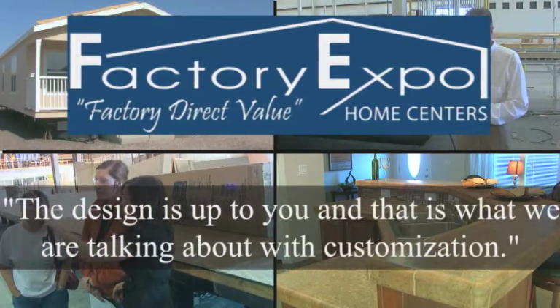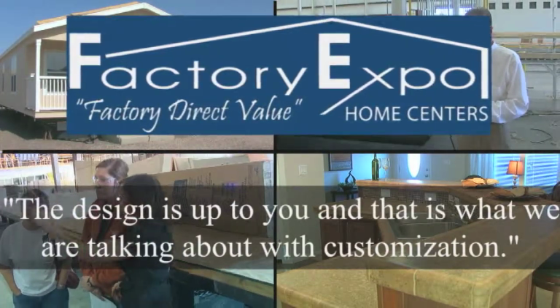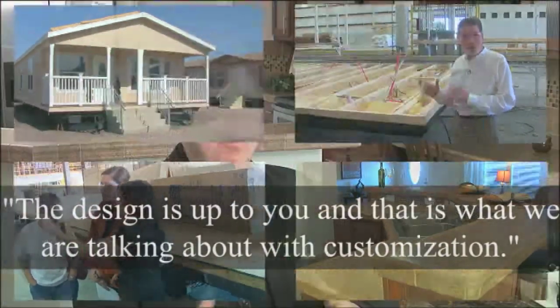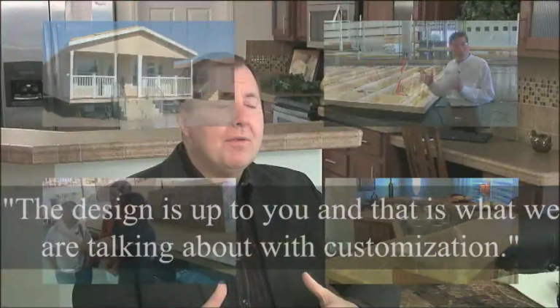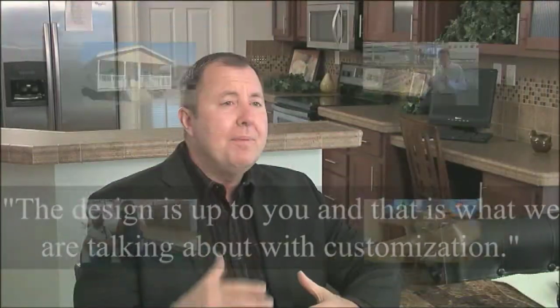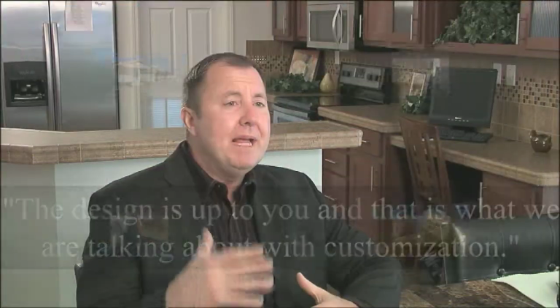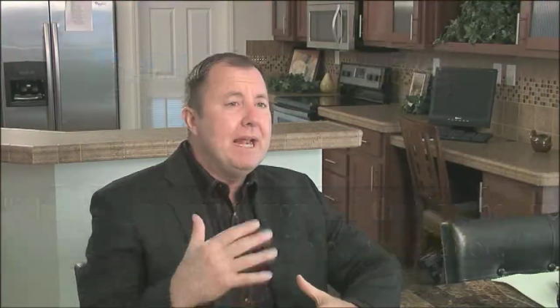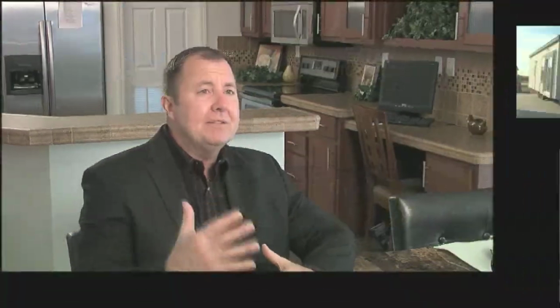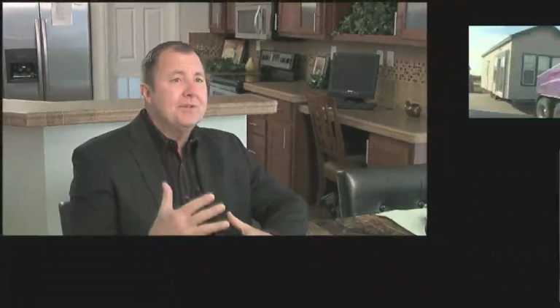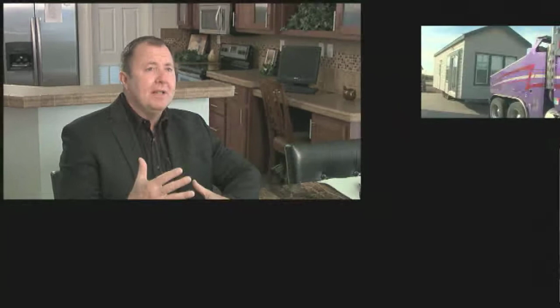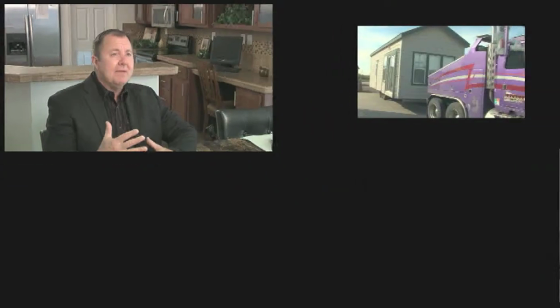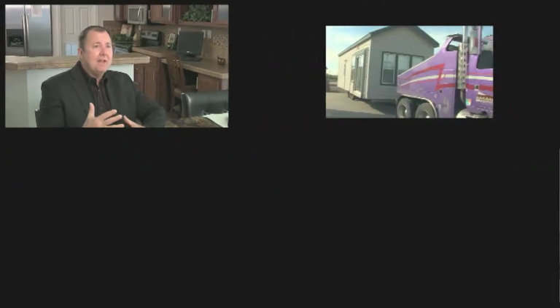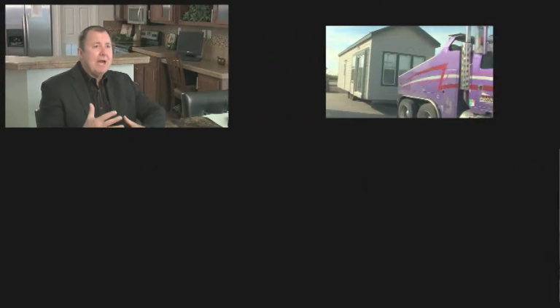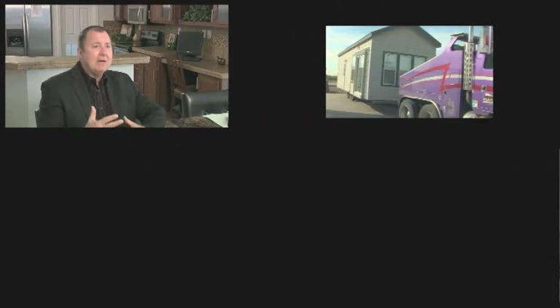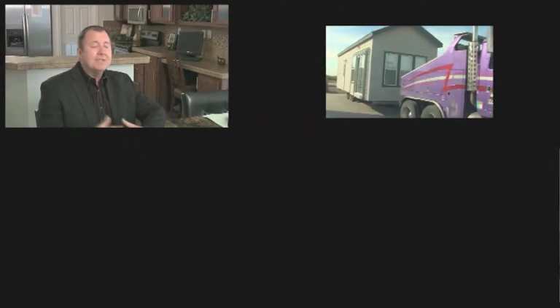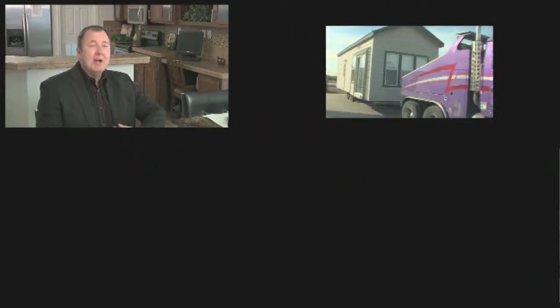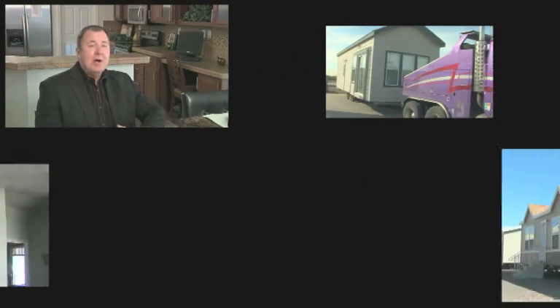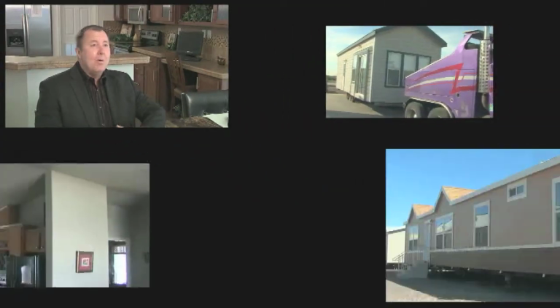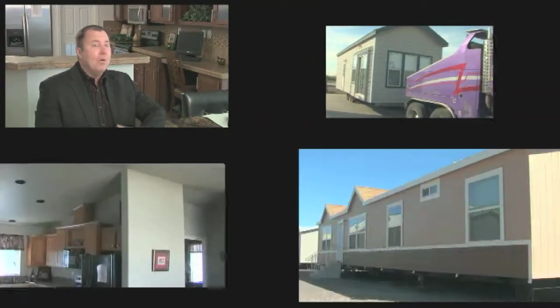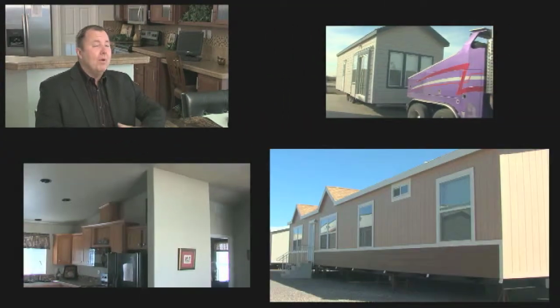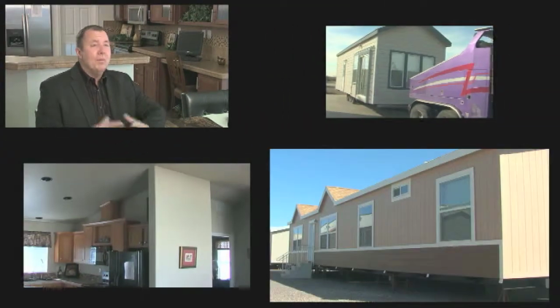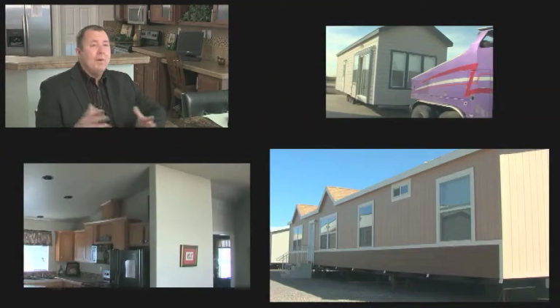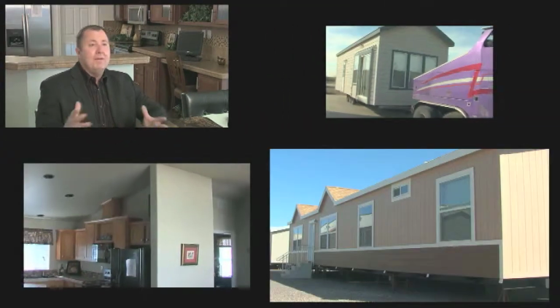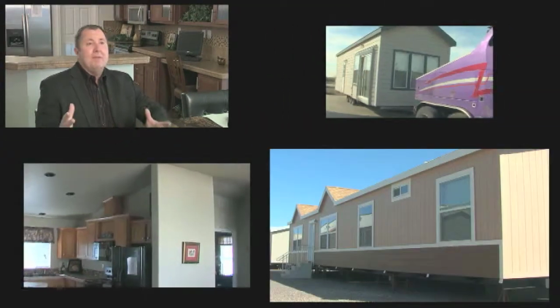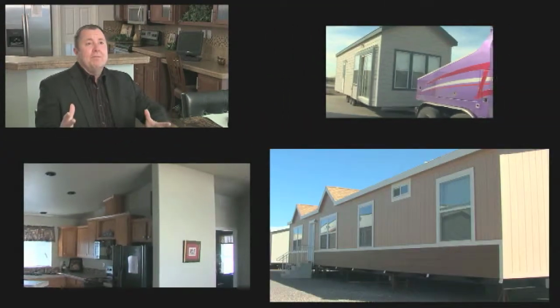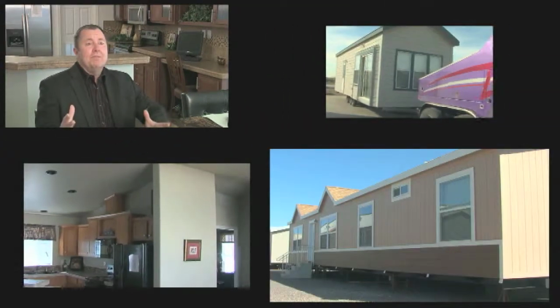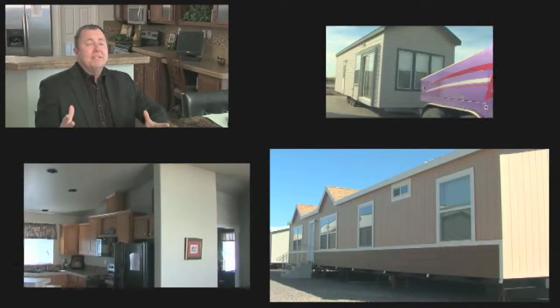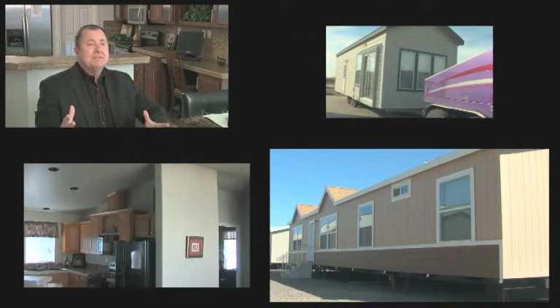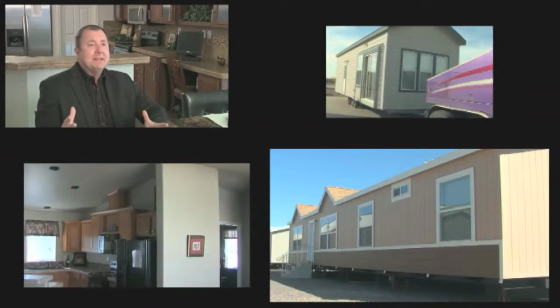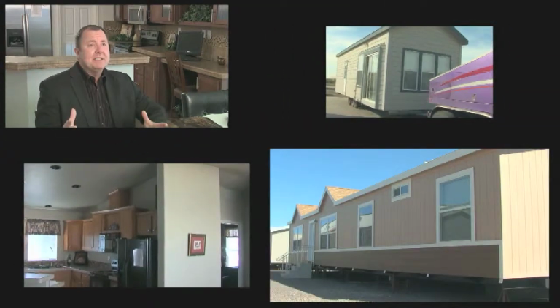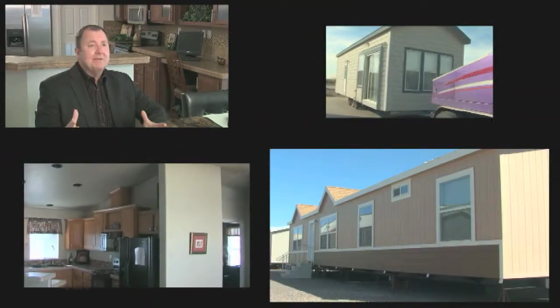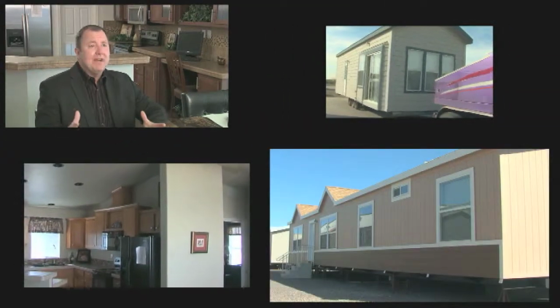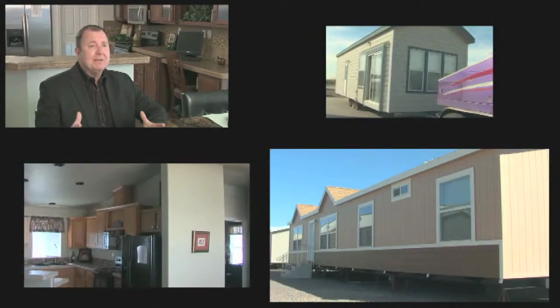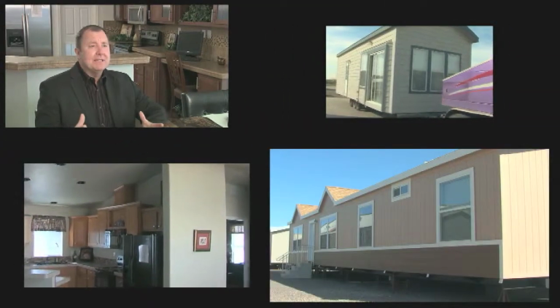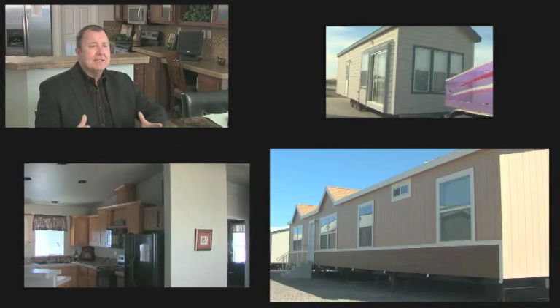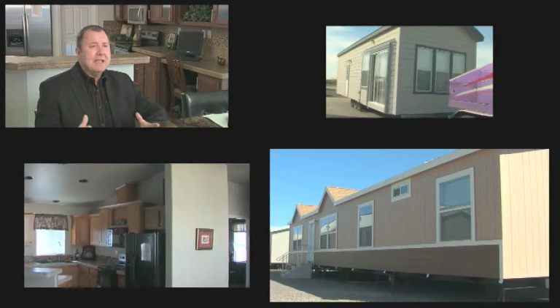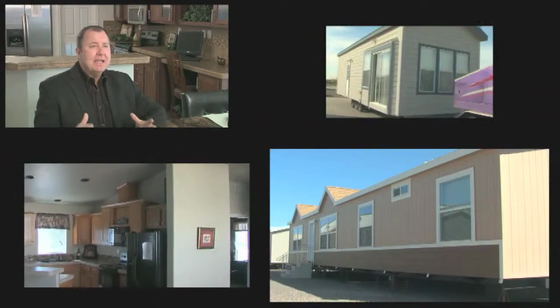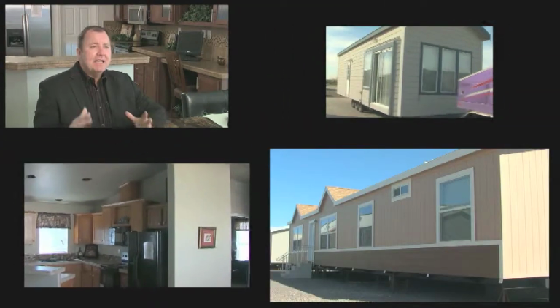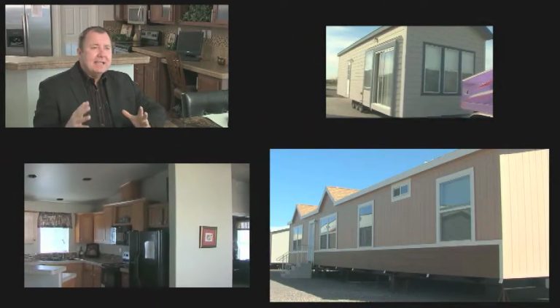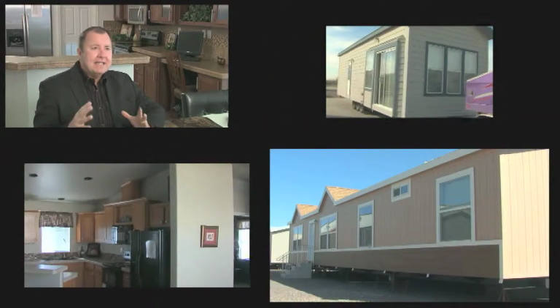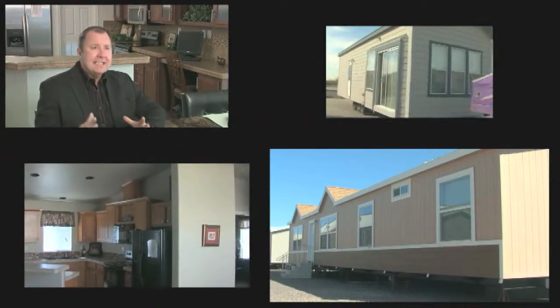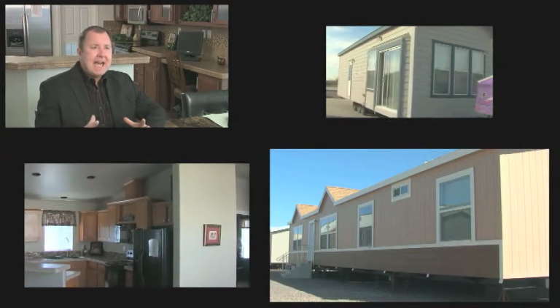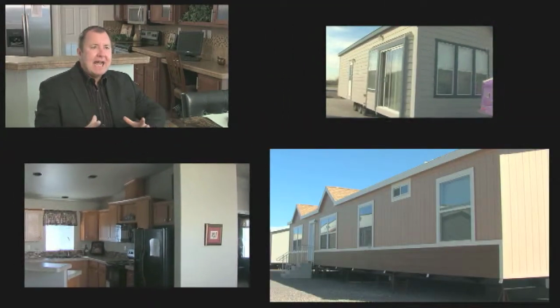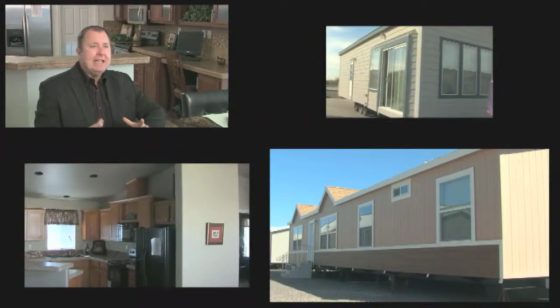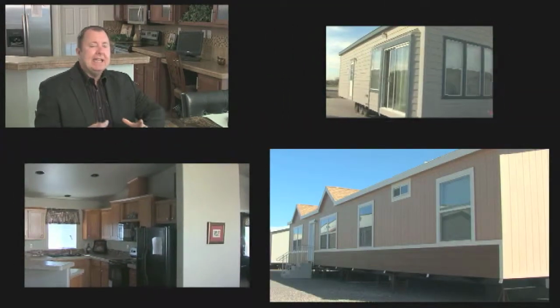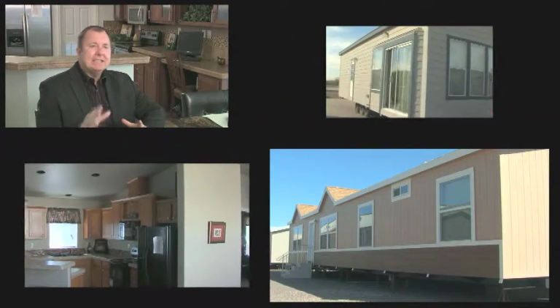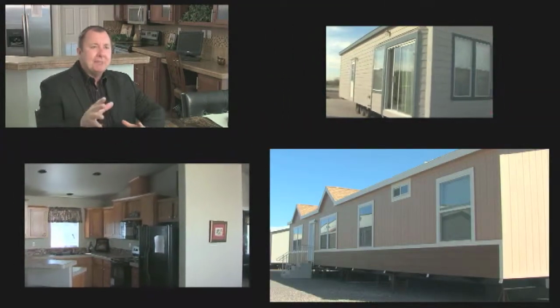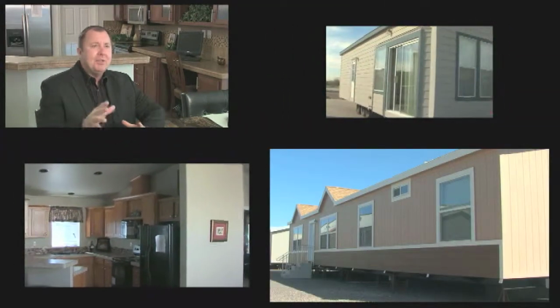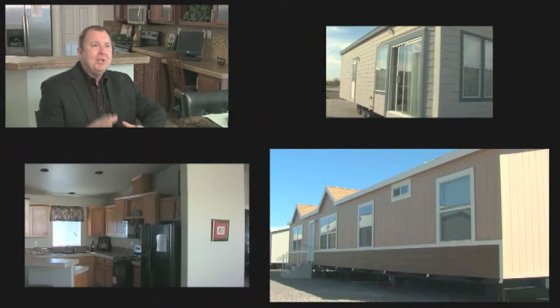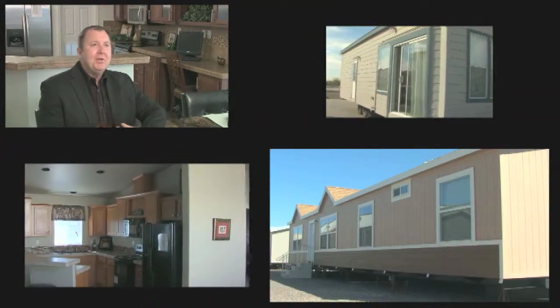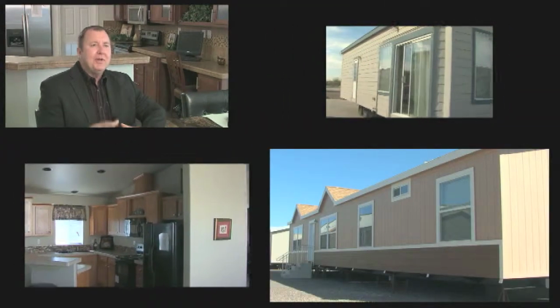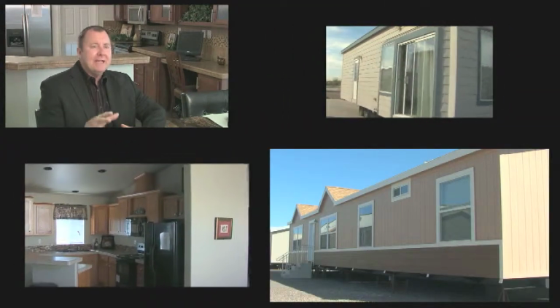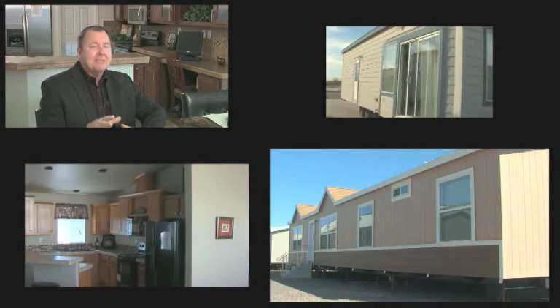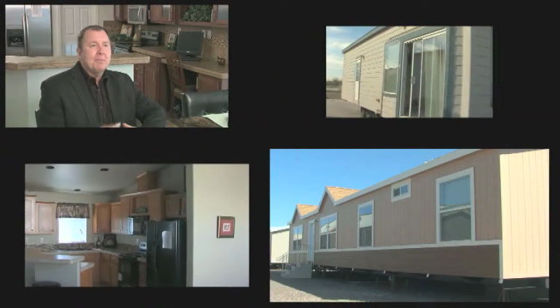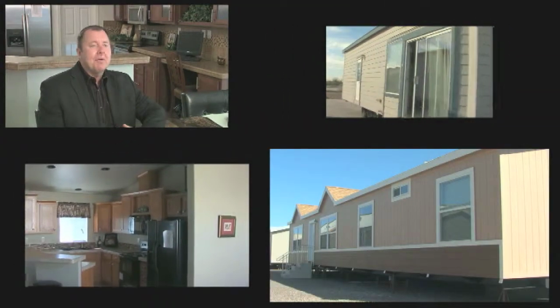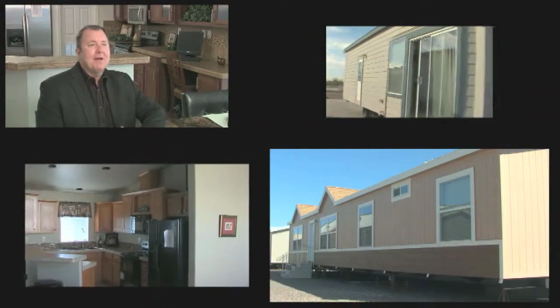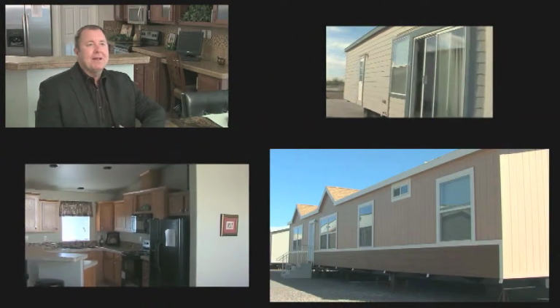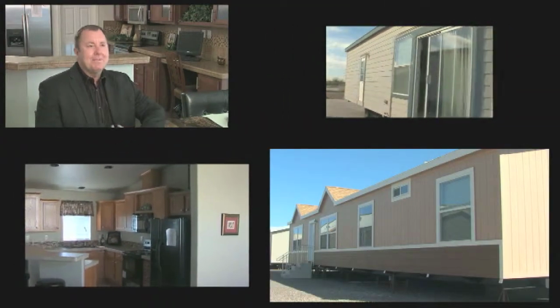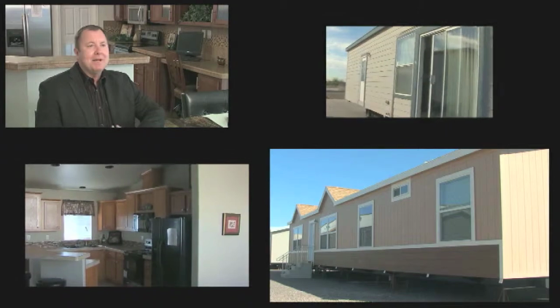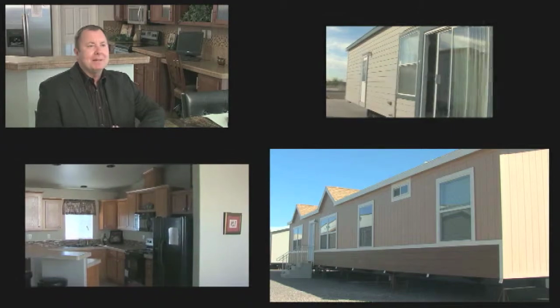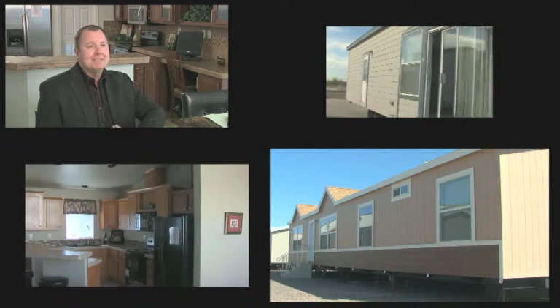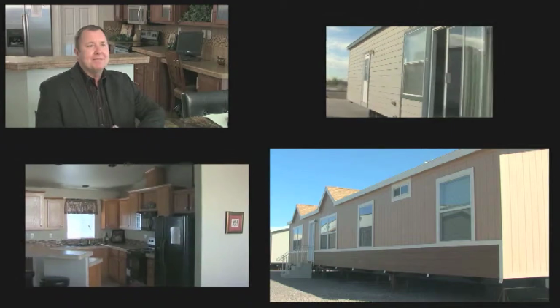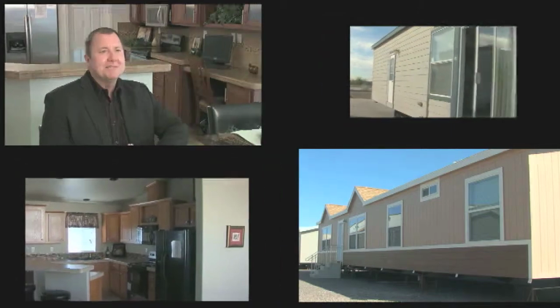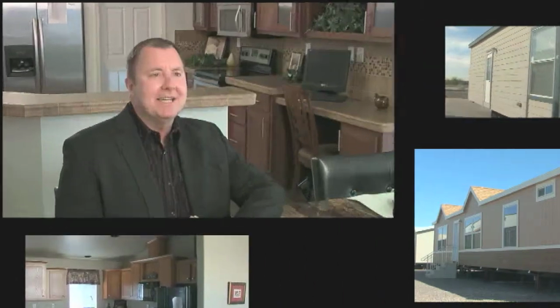Whether it be an entry-level house or one of our most expensive houses, the design is up to you — and that's what we're talking about: customization.